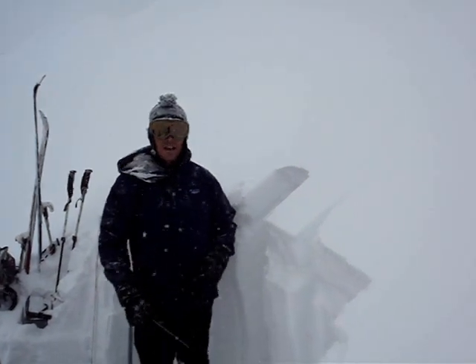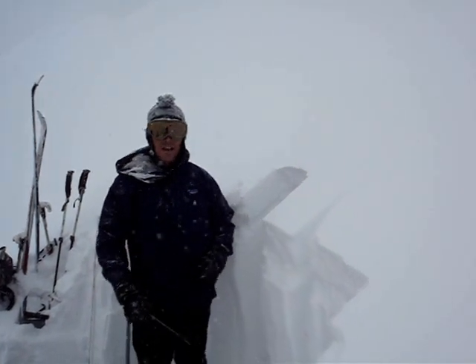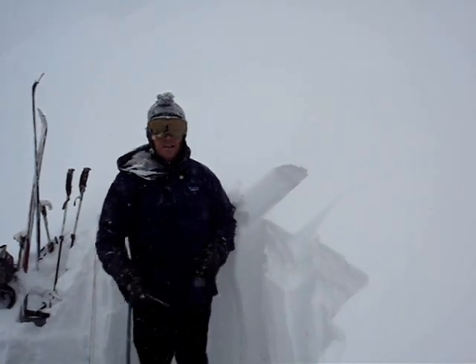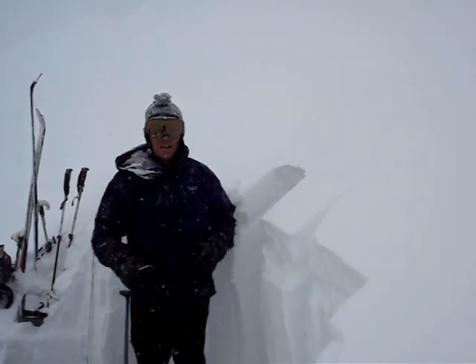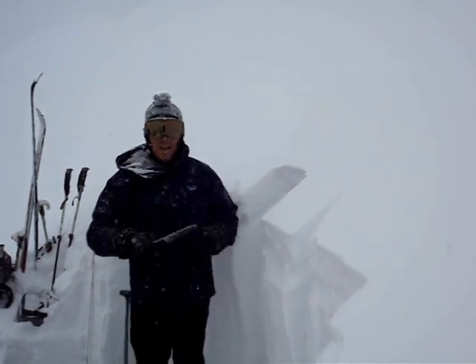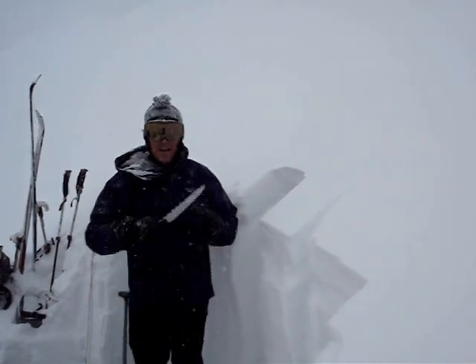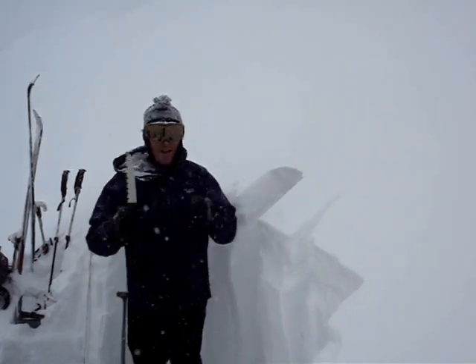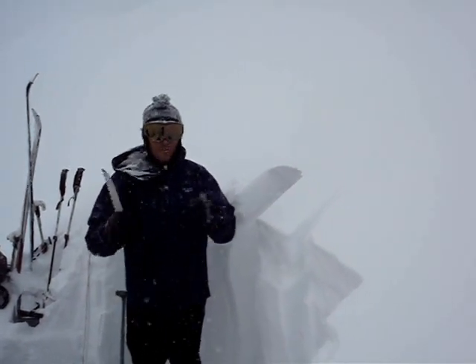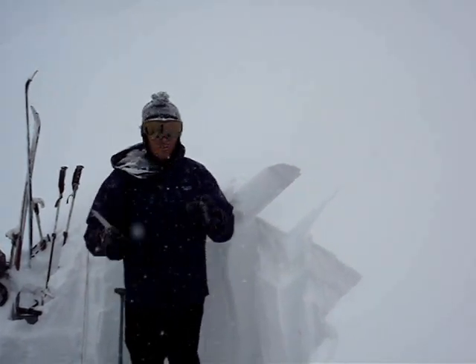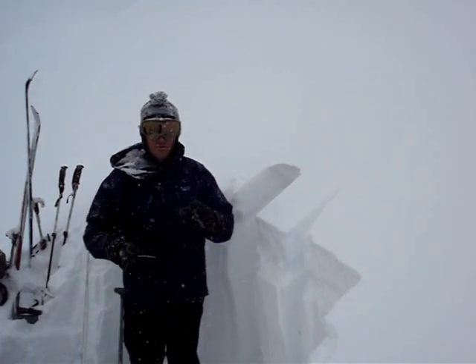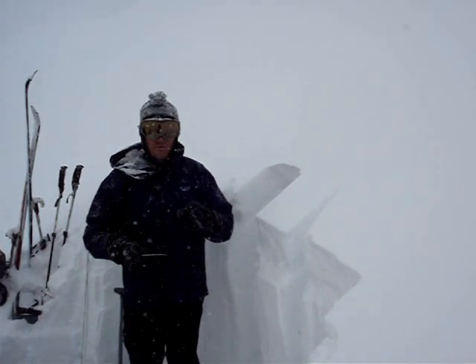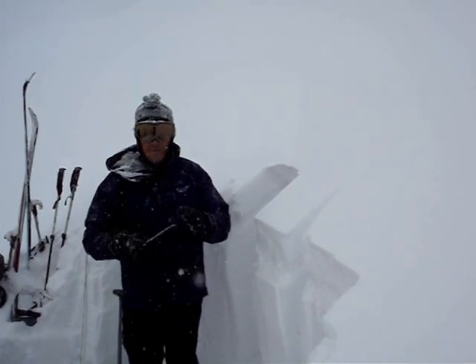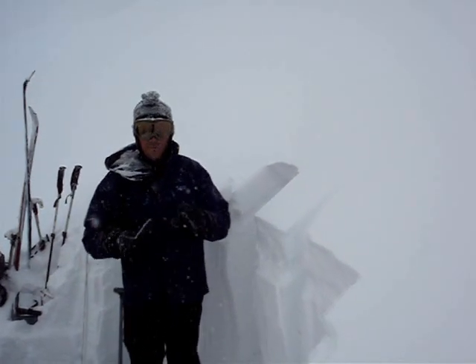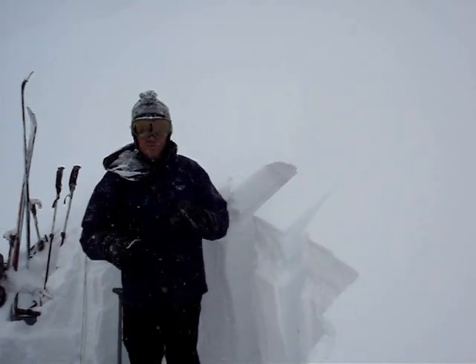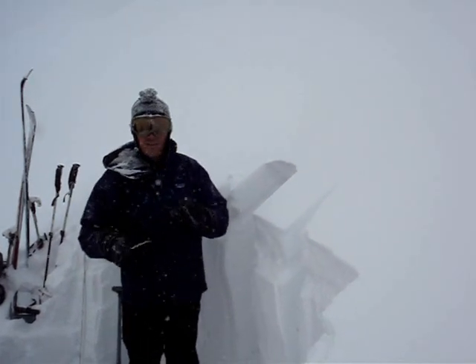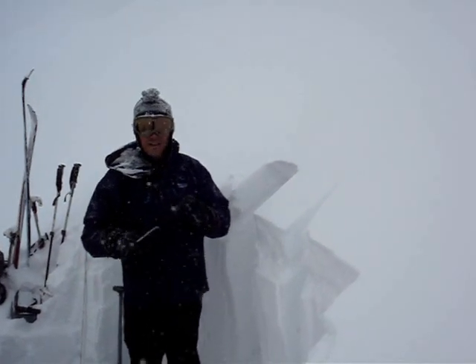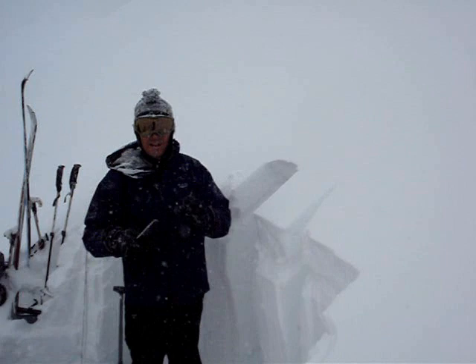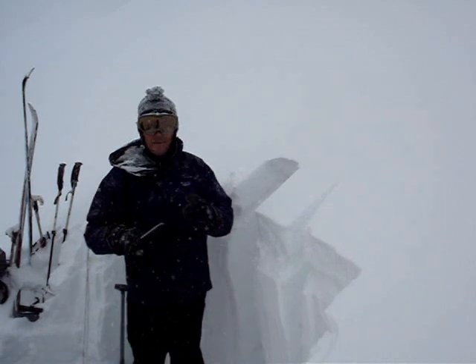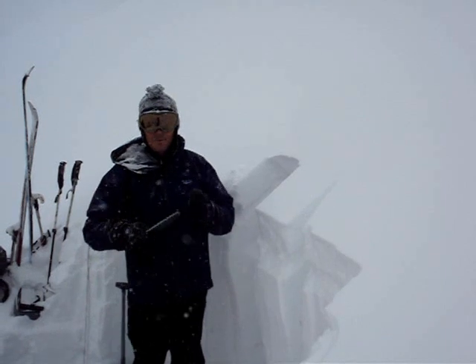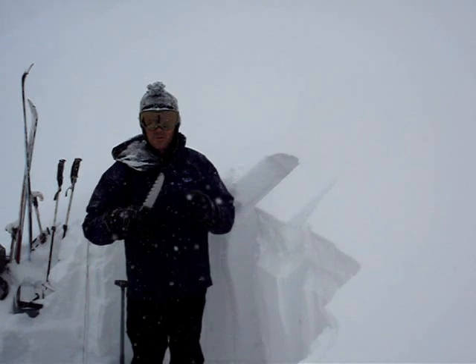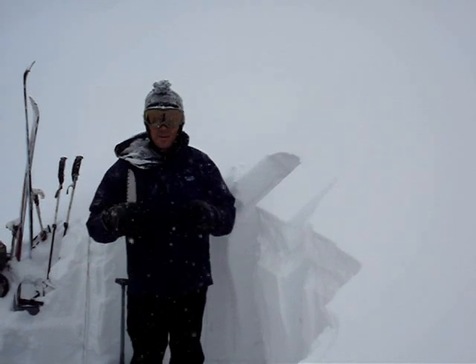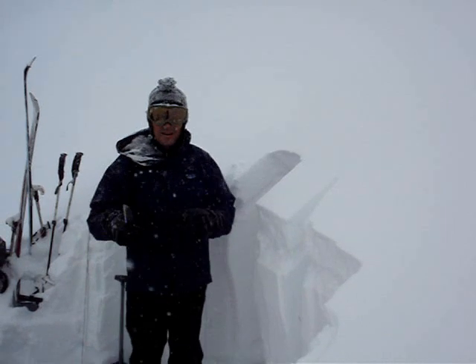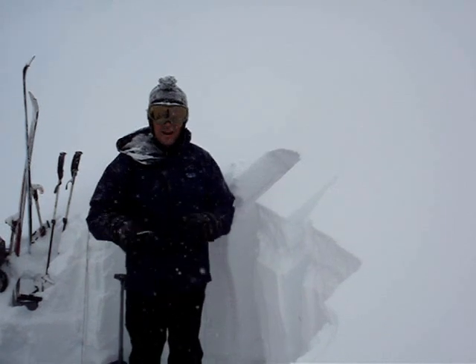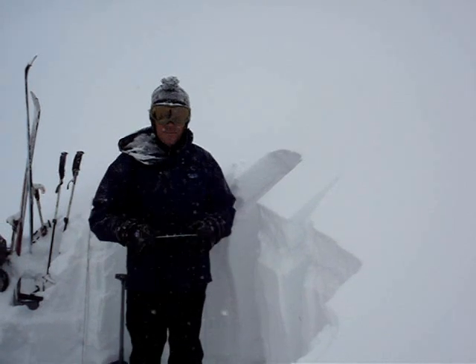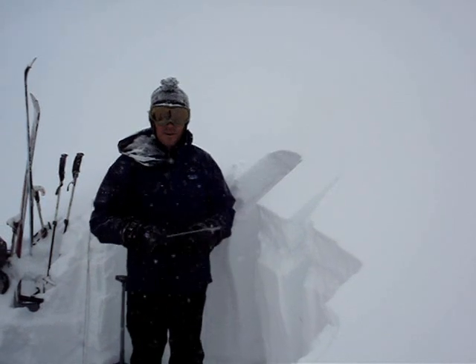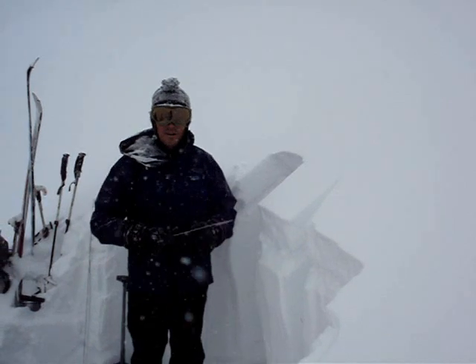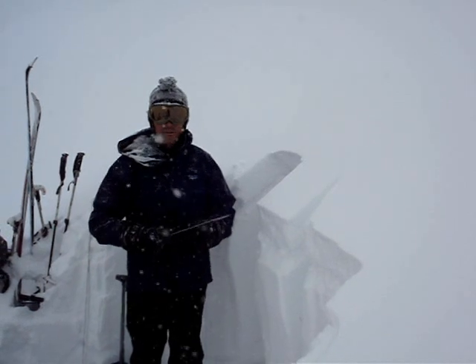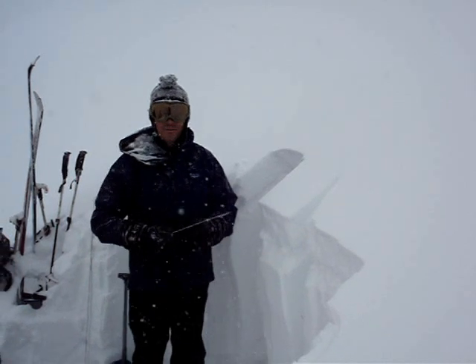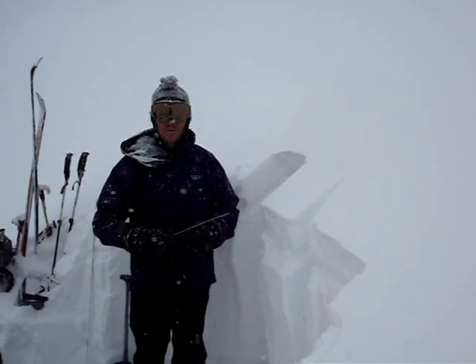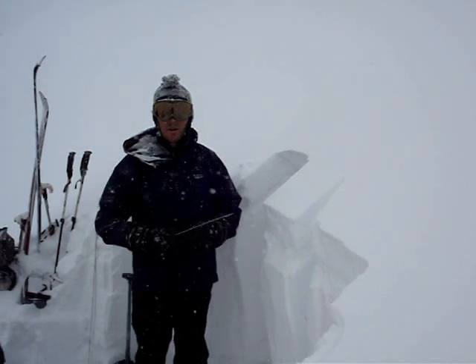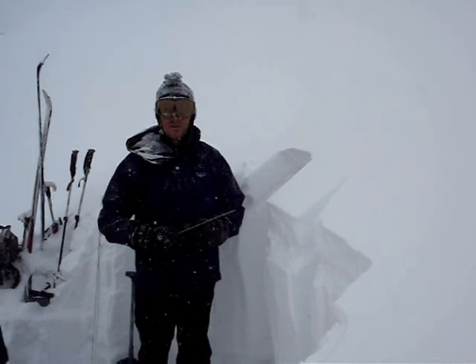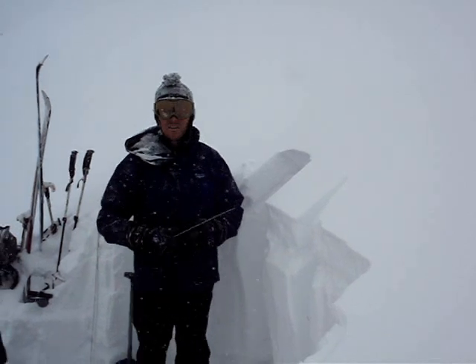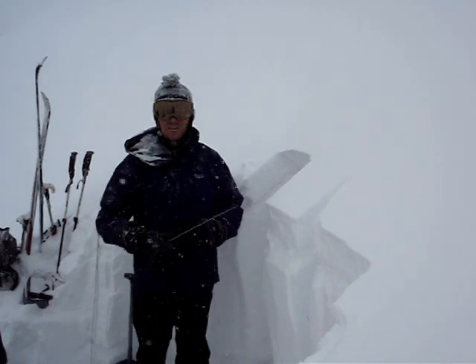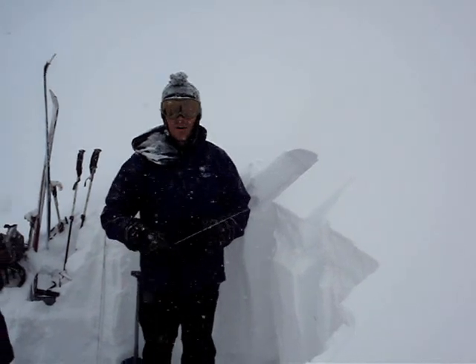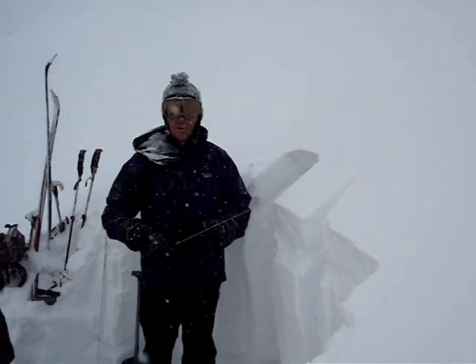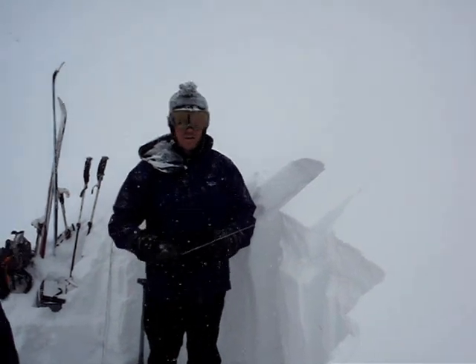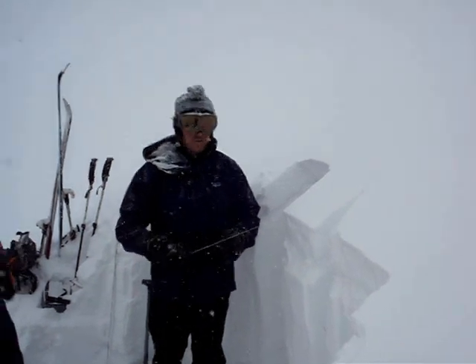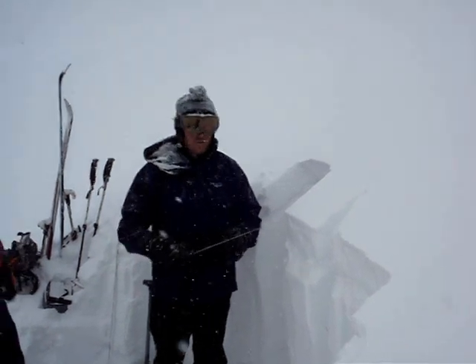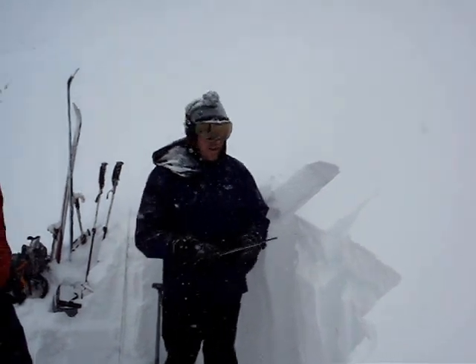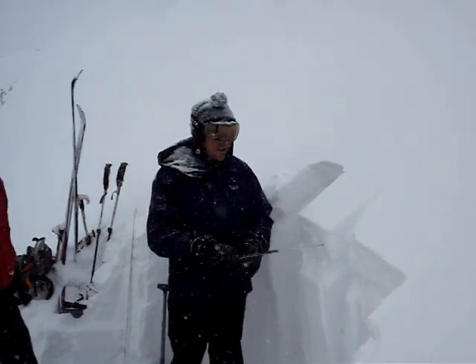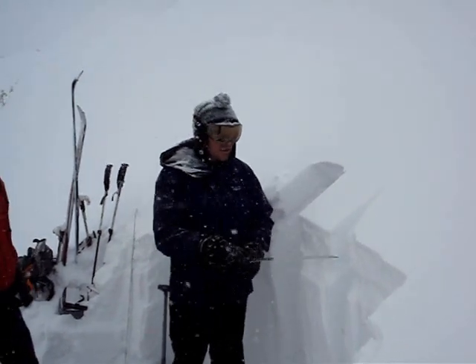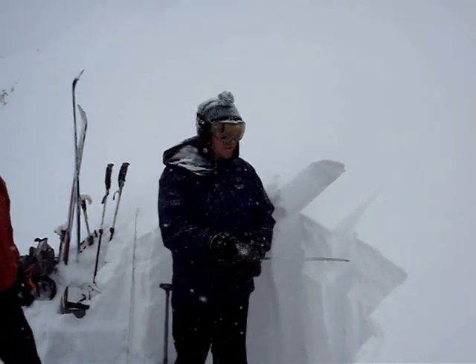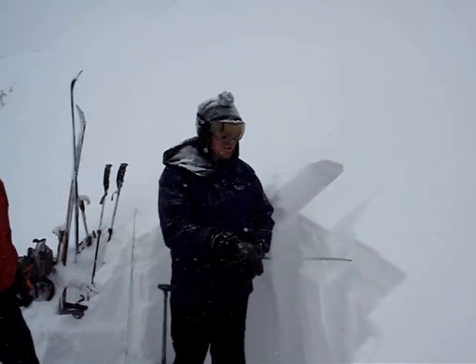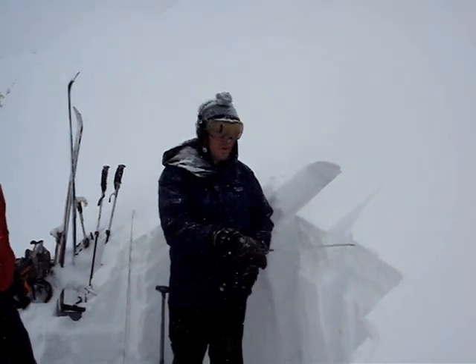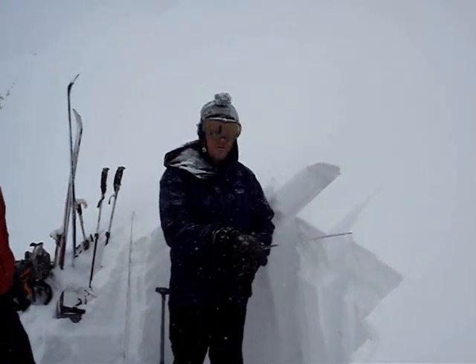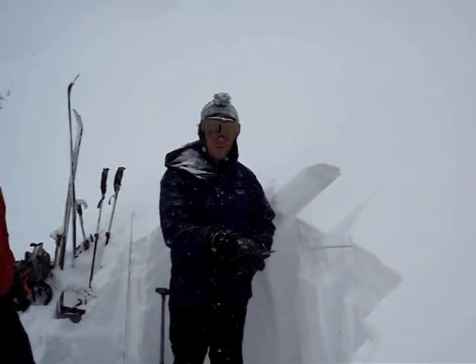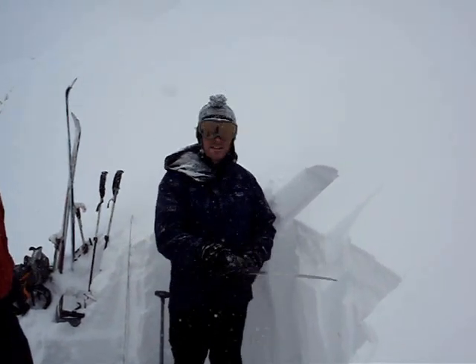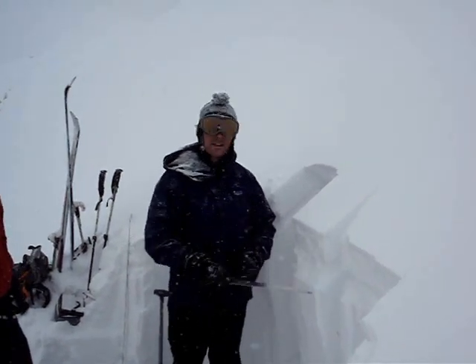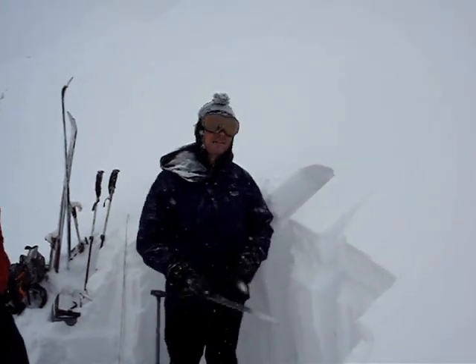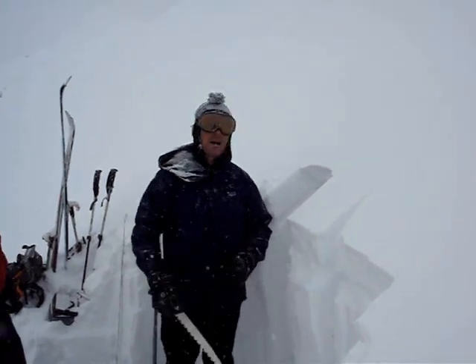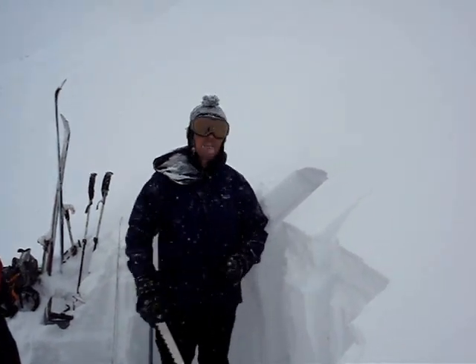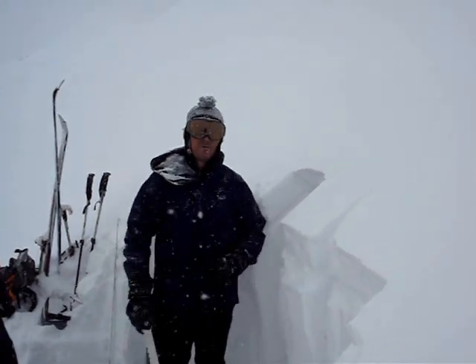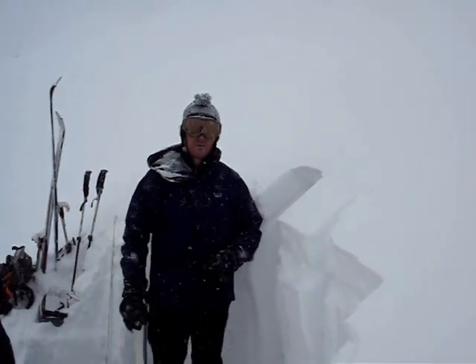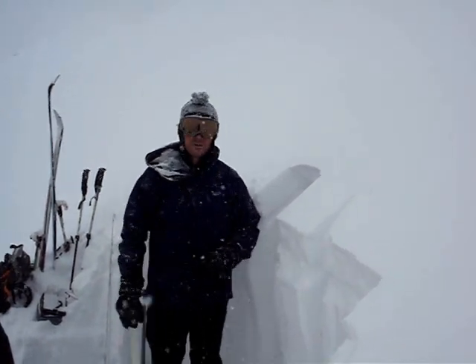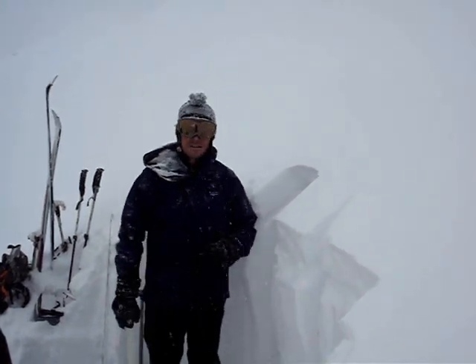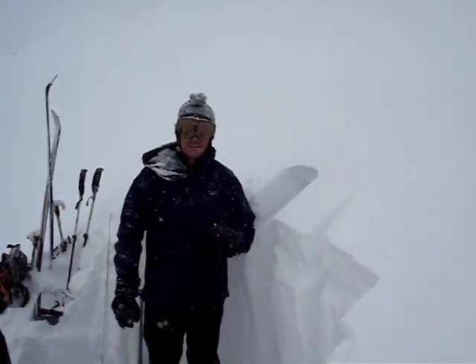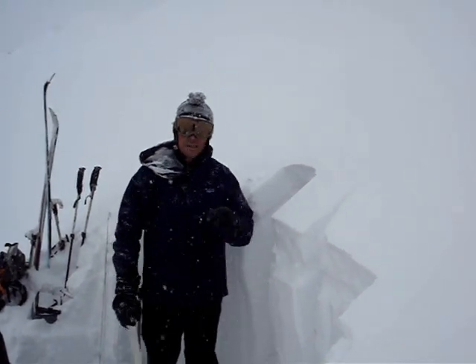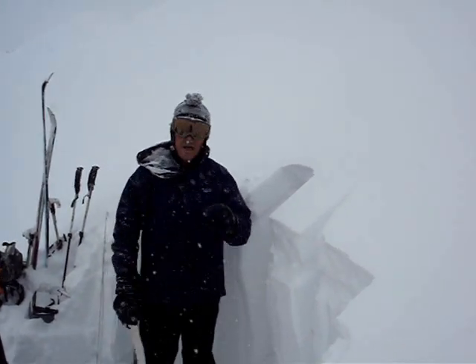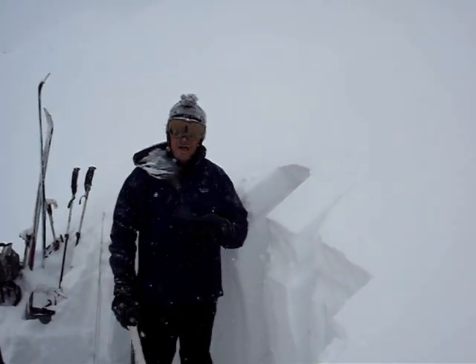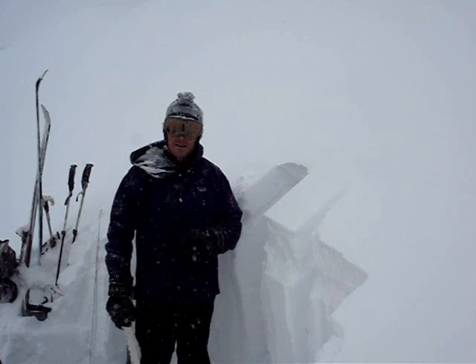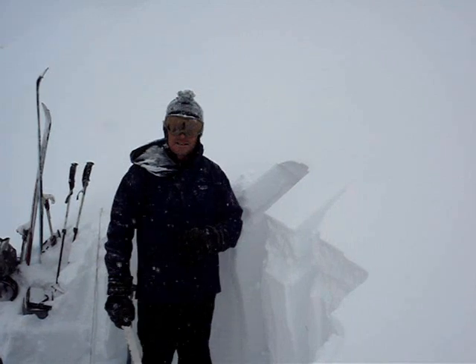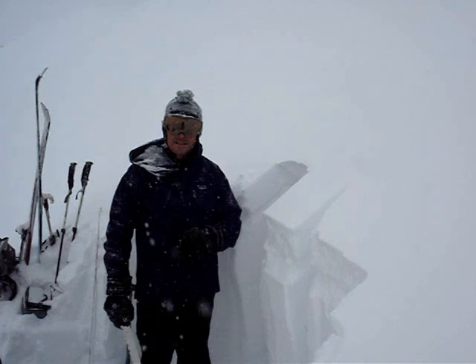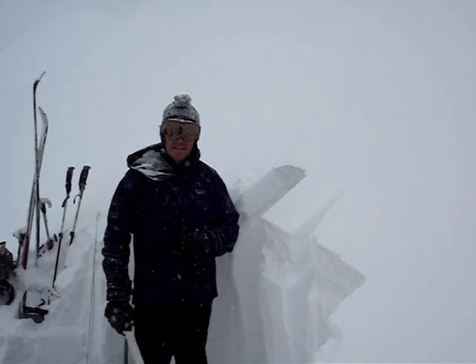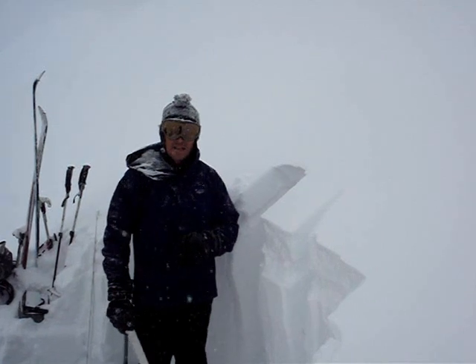After the graupel event happened, we then got about another few inches of just regular snowflakes on top of it, which is a little higher density.